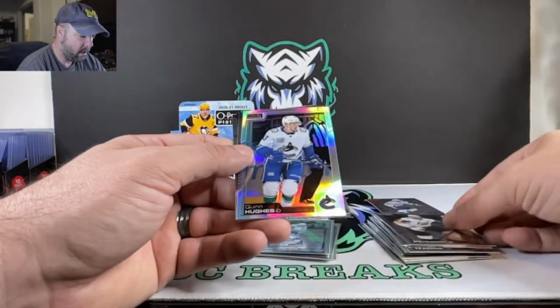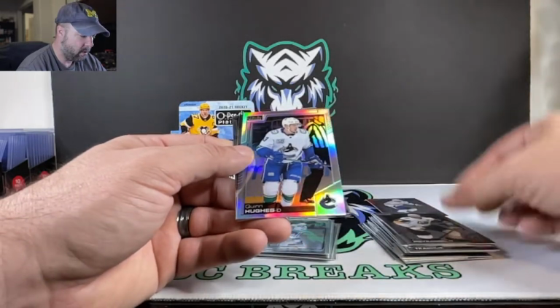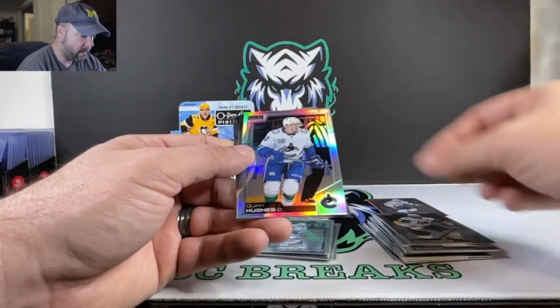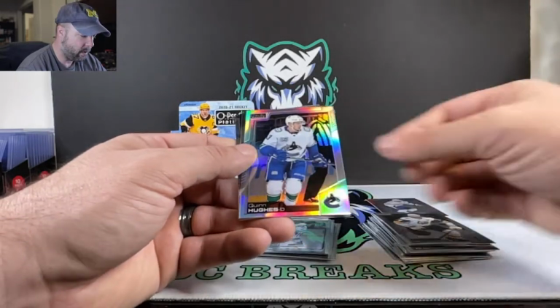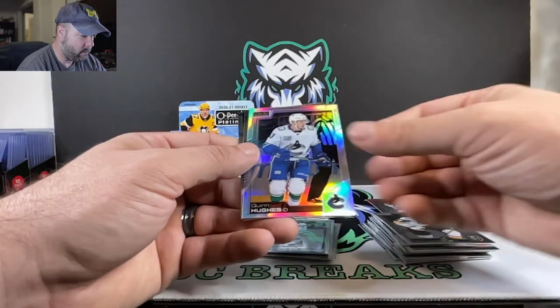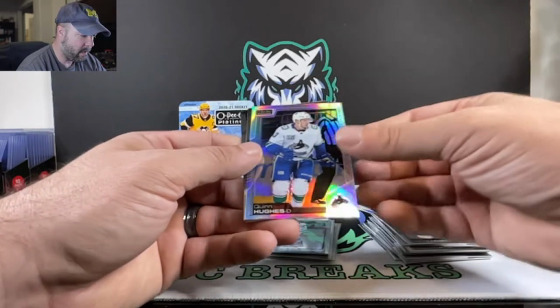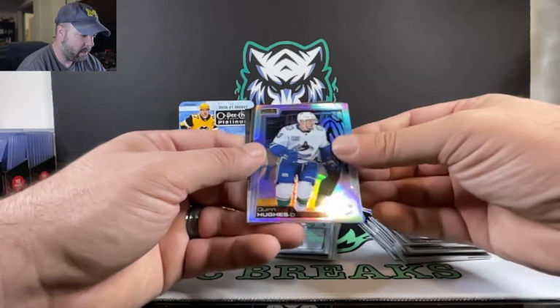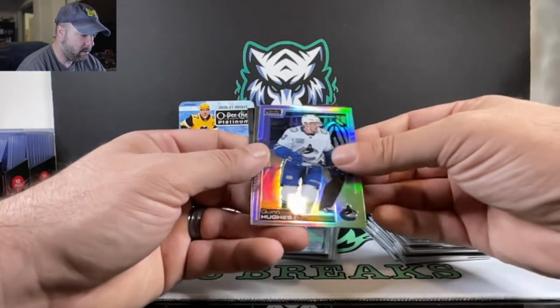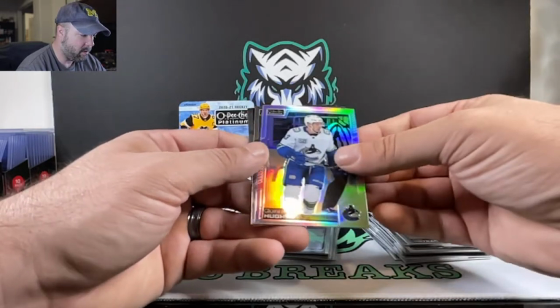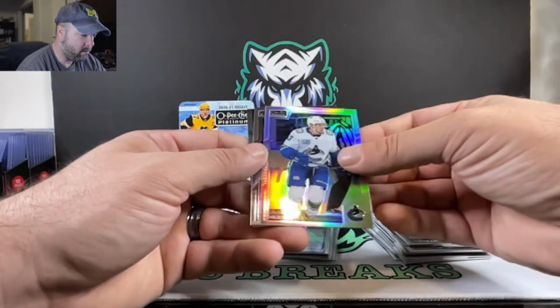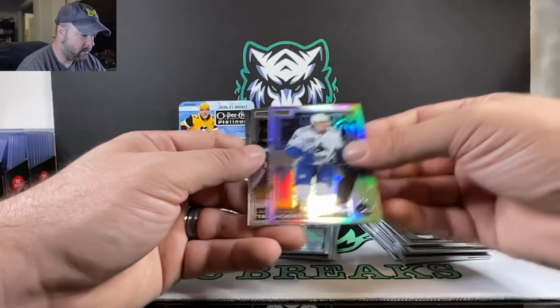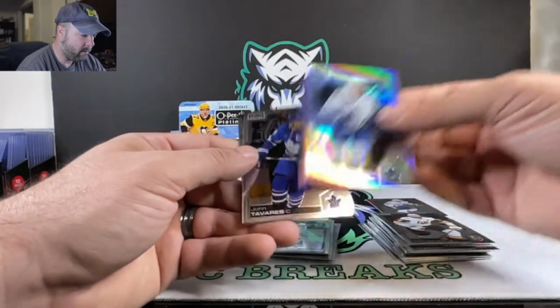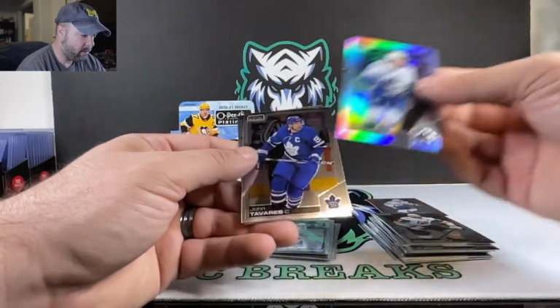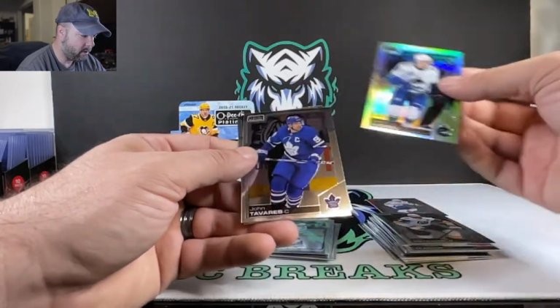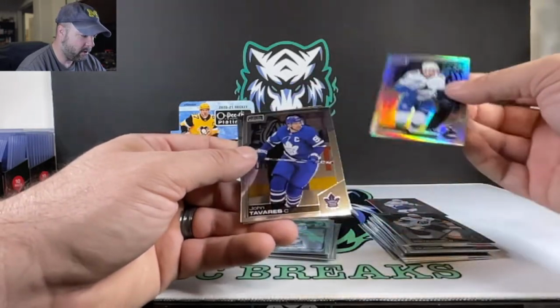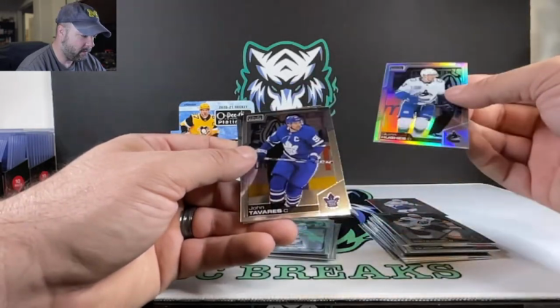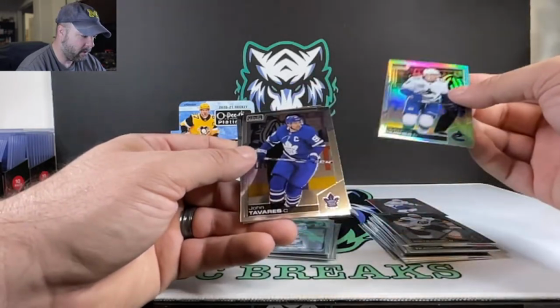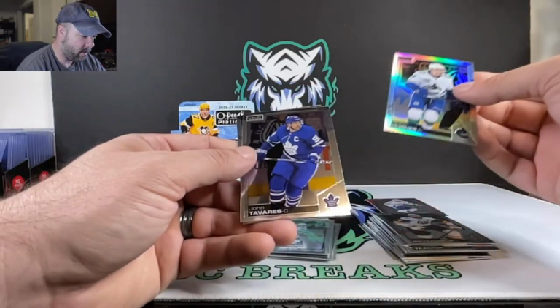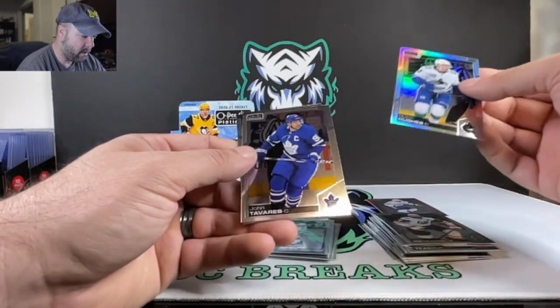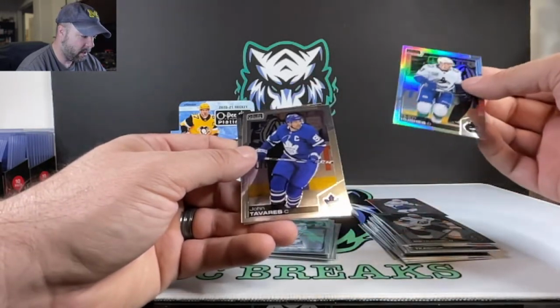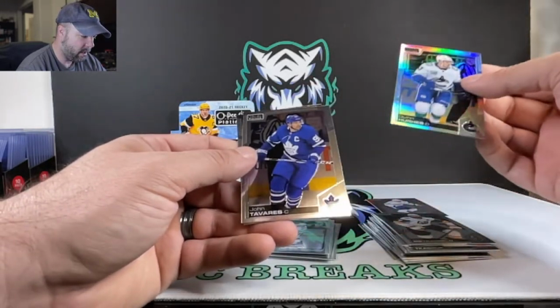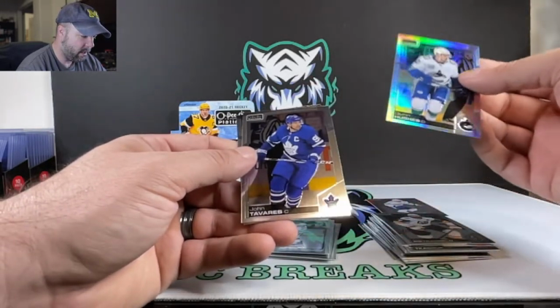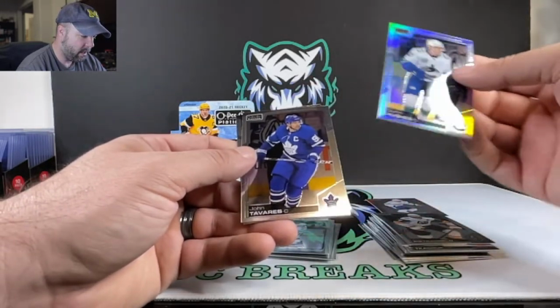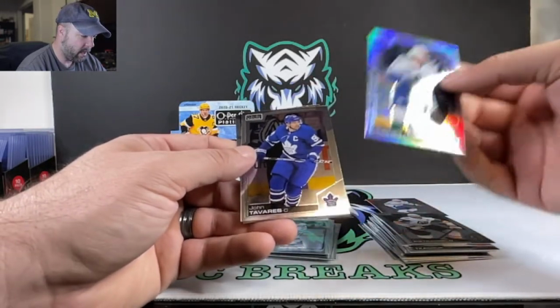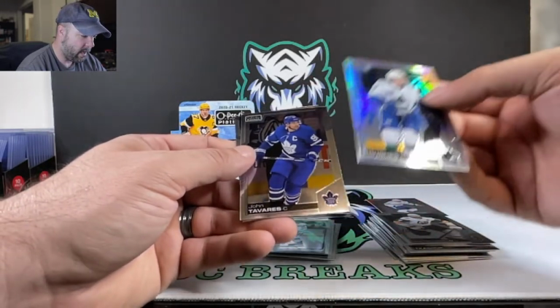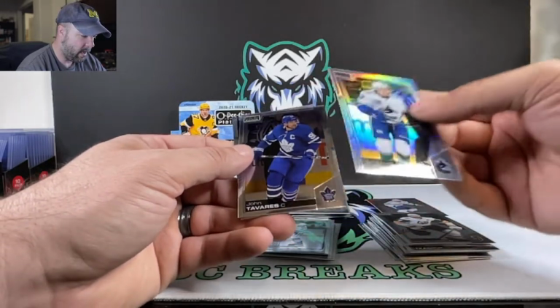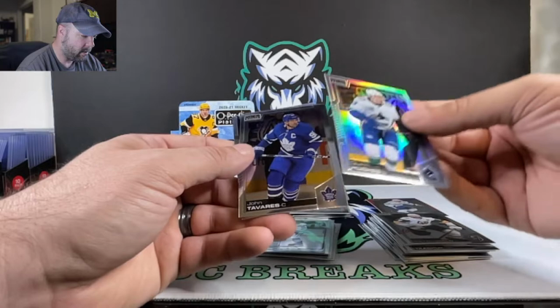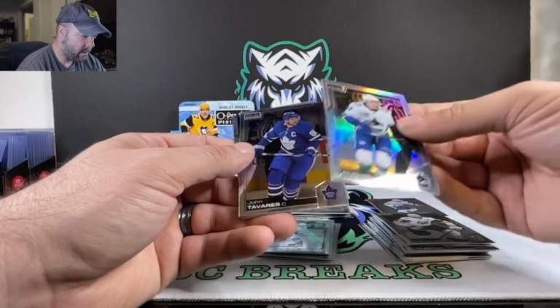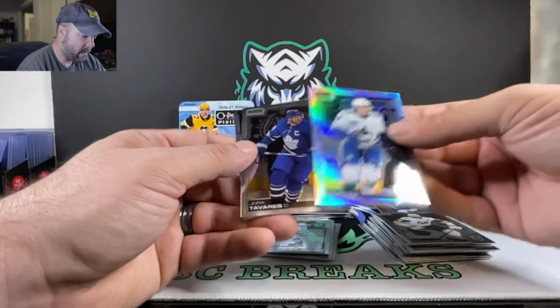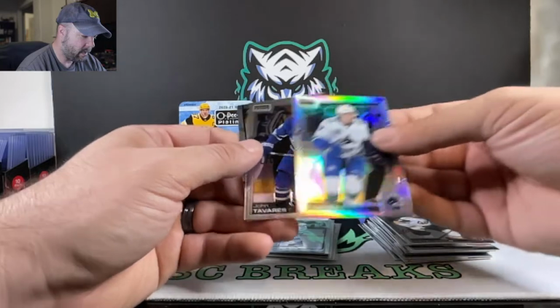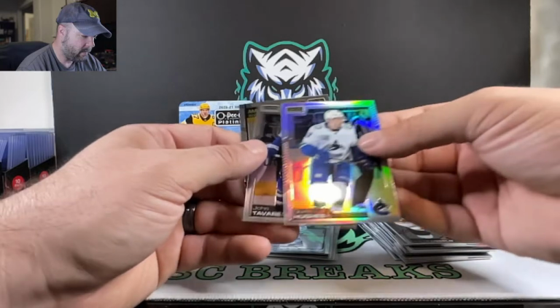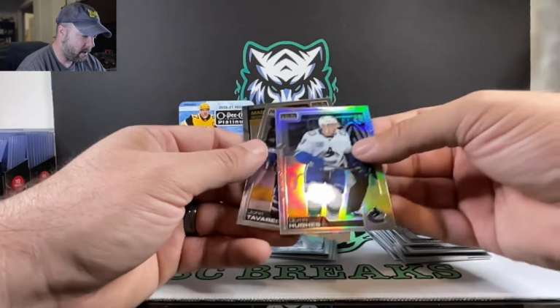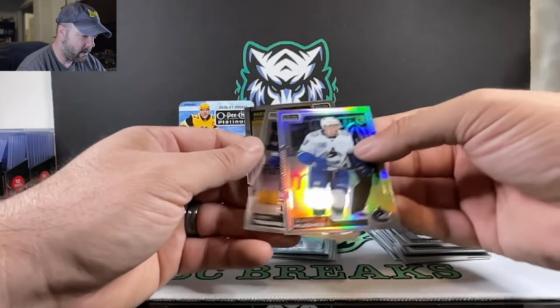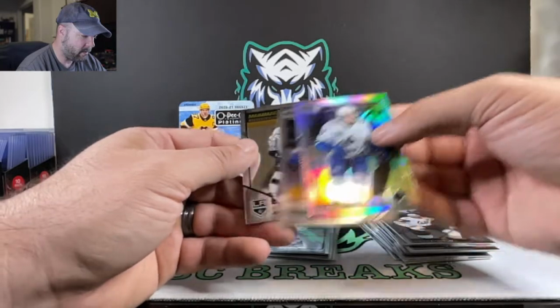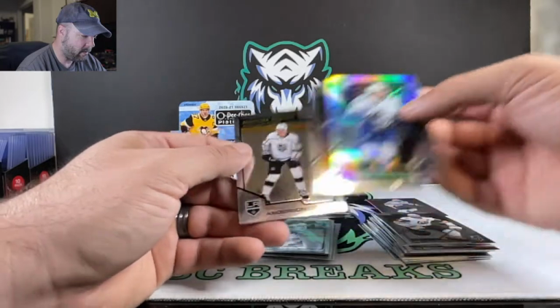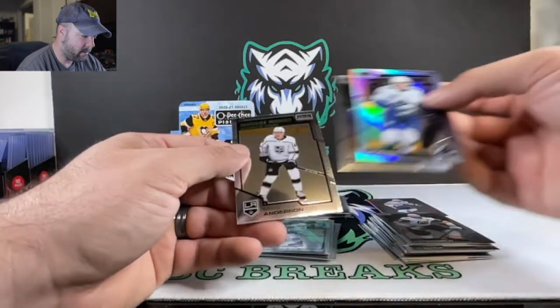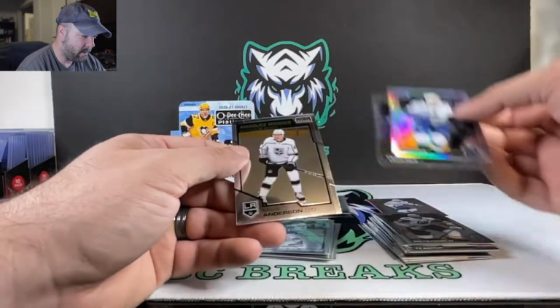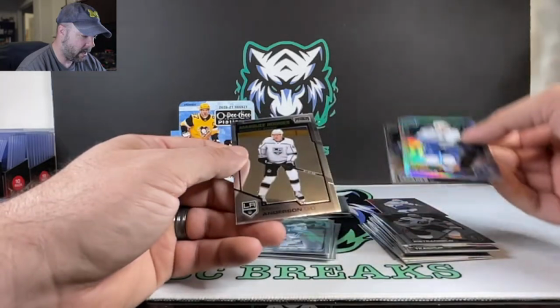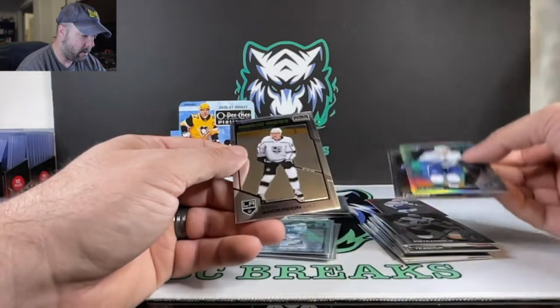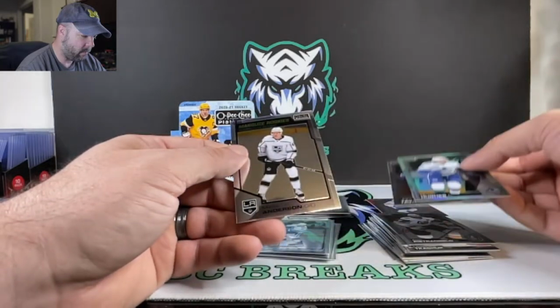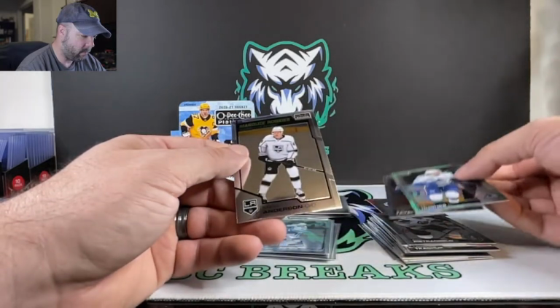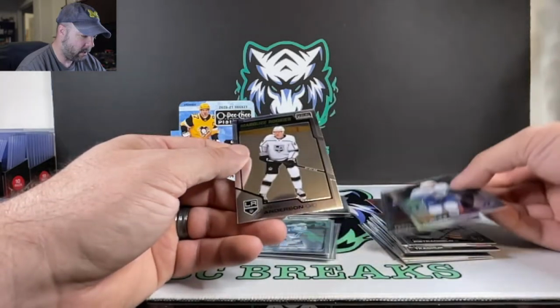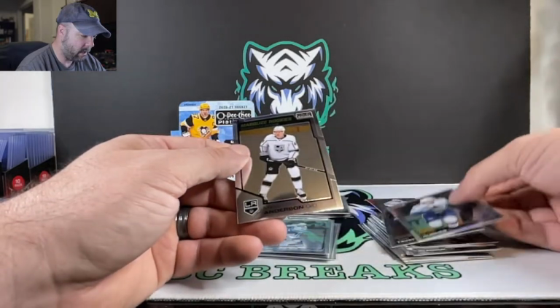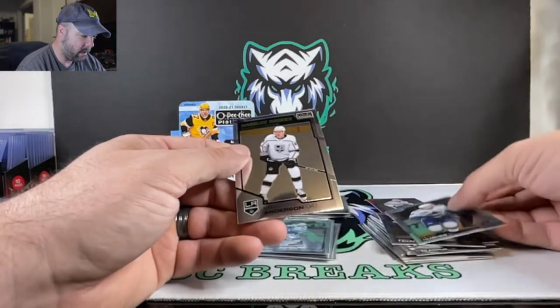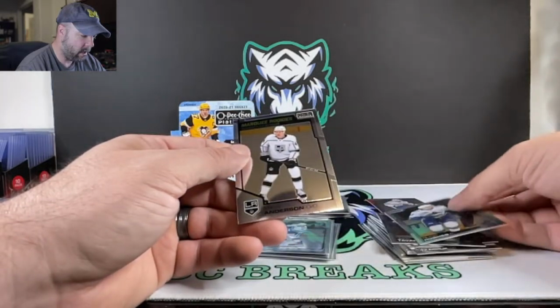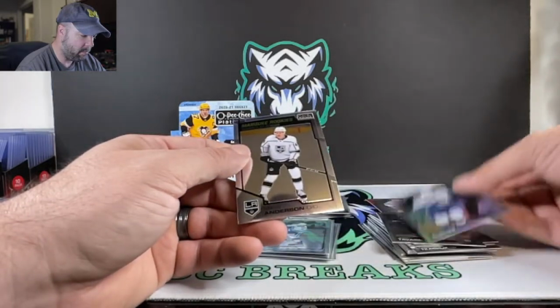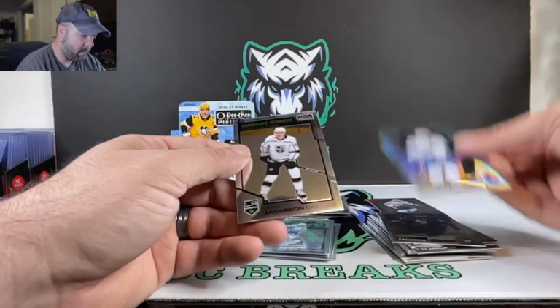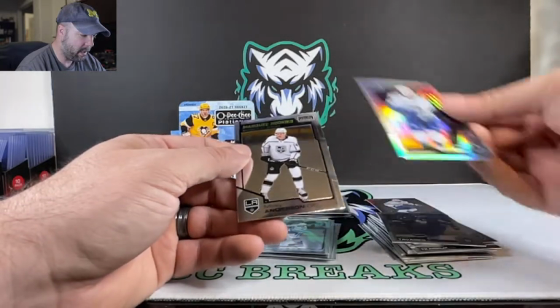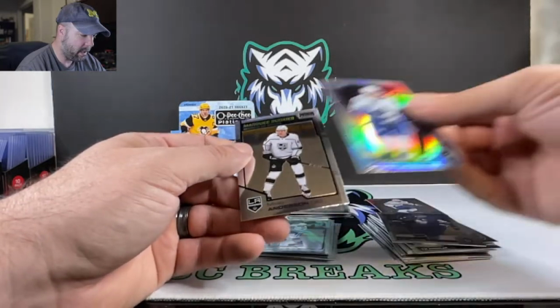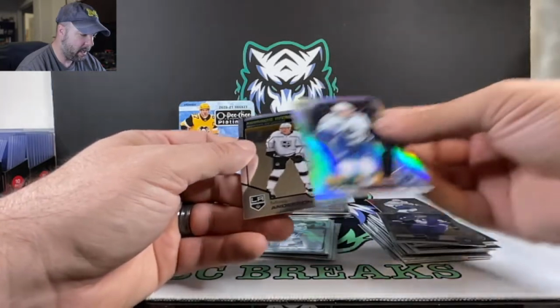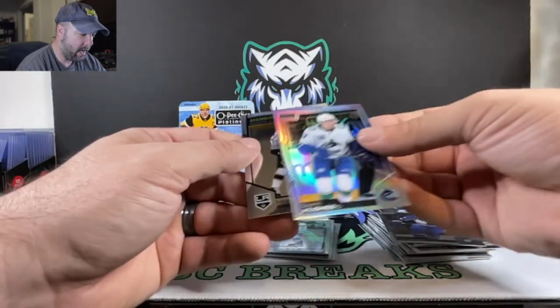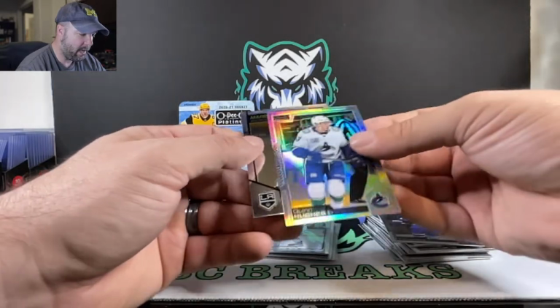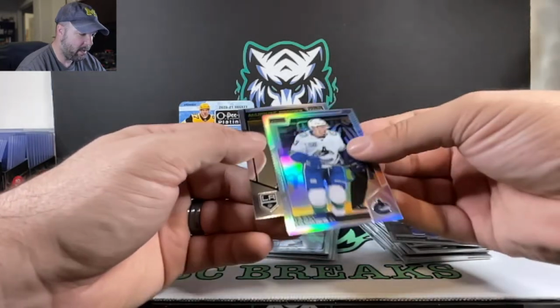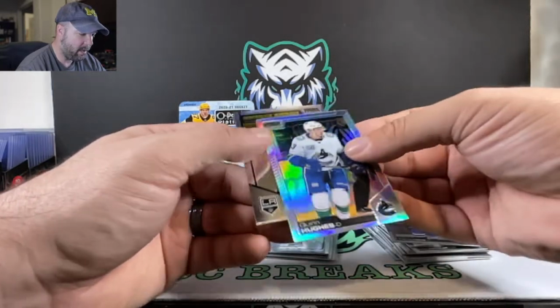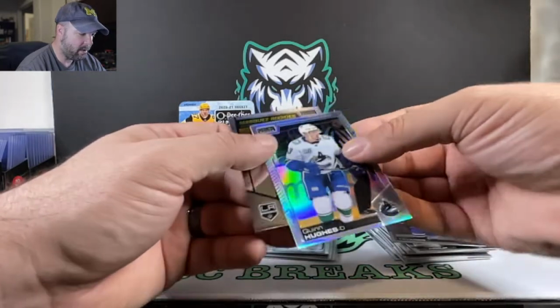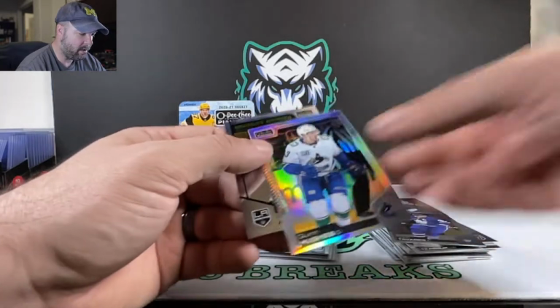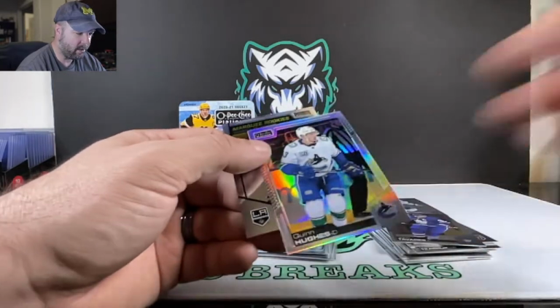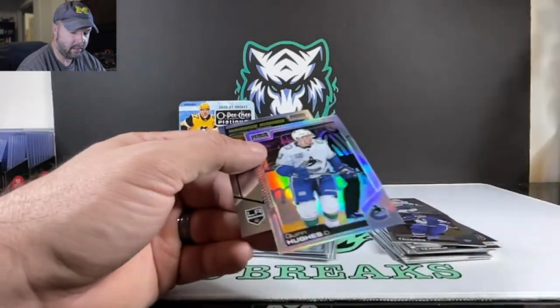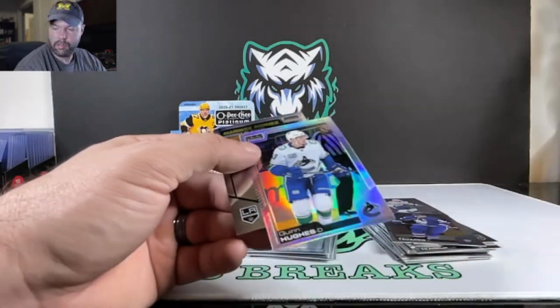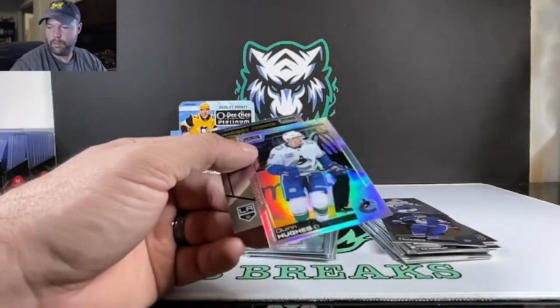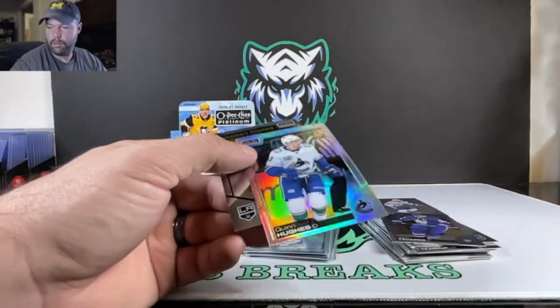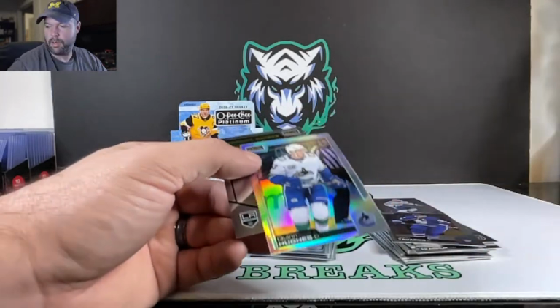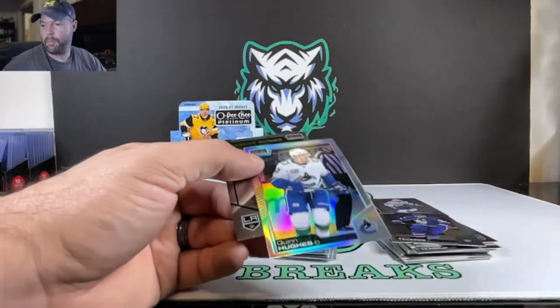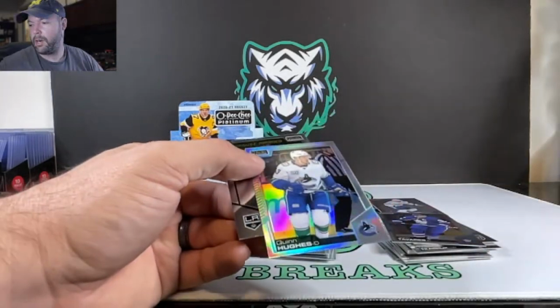We got Quinn Hughes in silver. John Tavares. And our rookie, Mickey Anderson — a couple cards we're going to sleeve up.